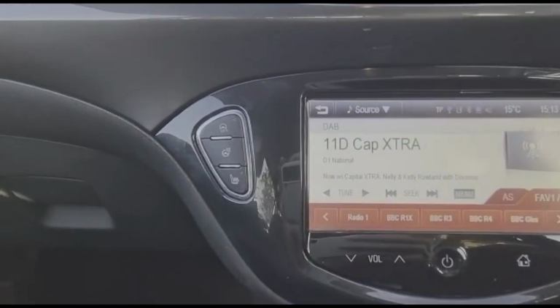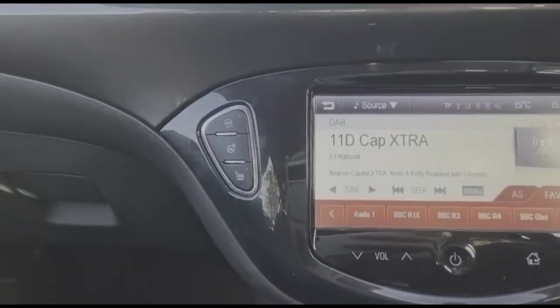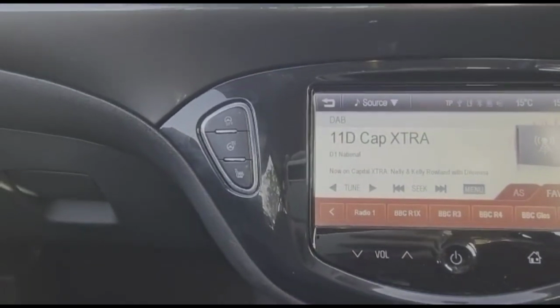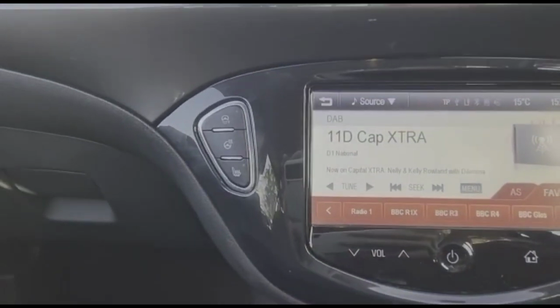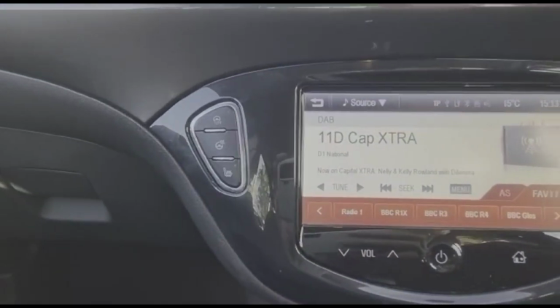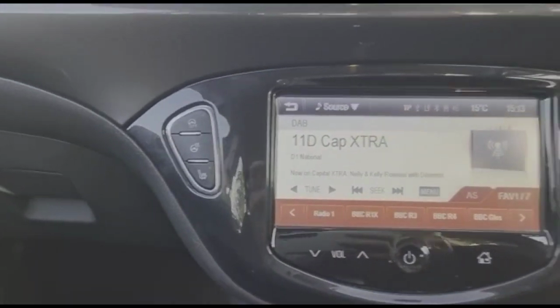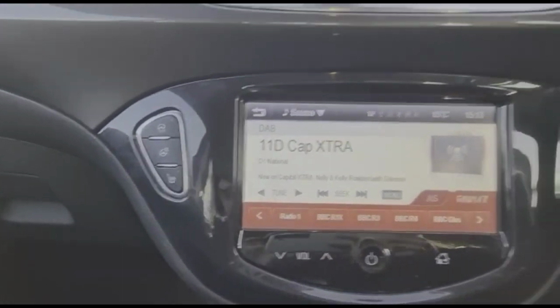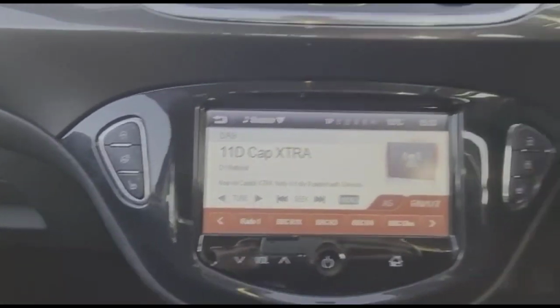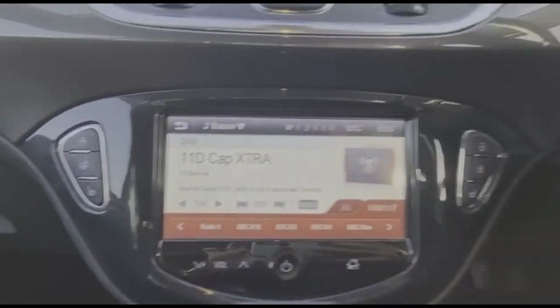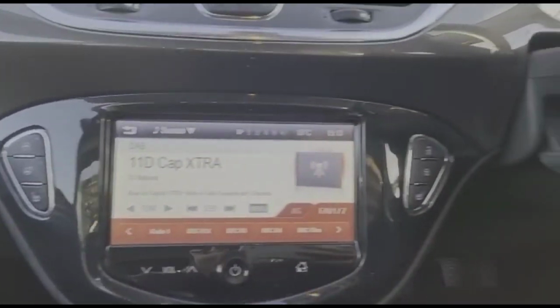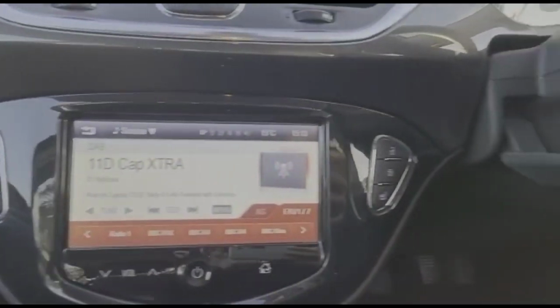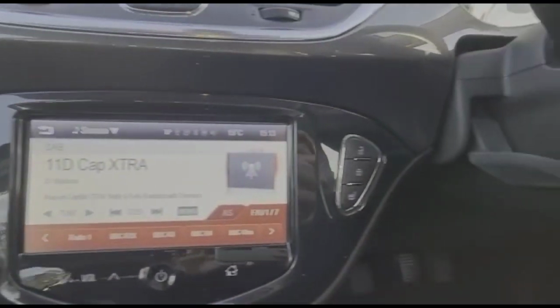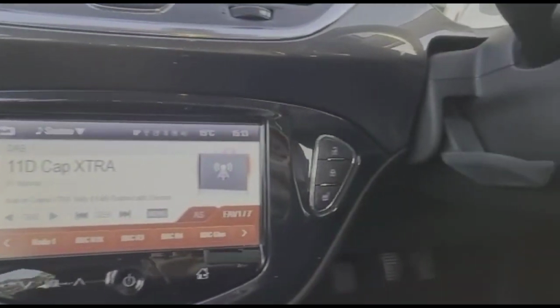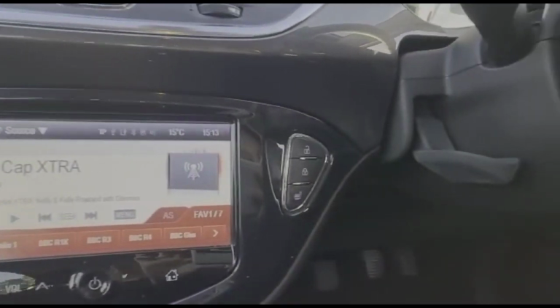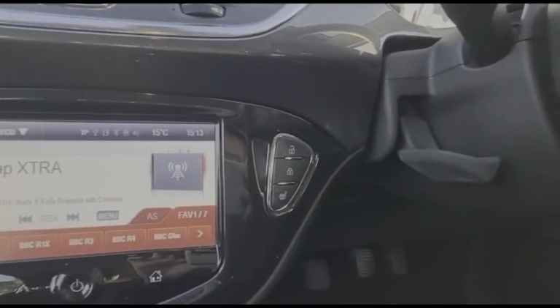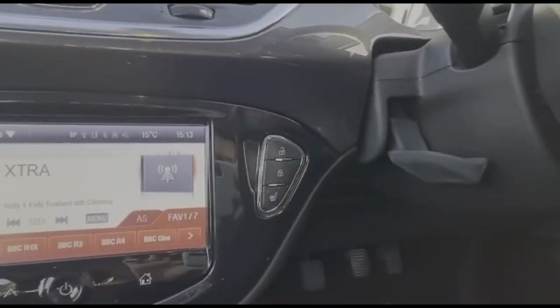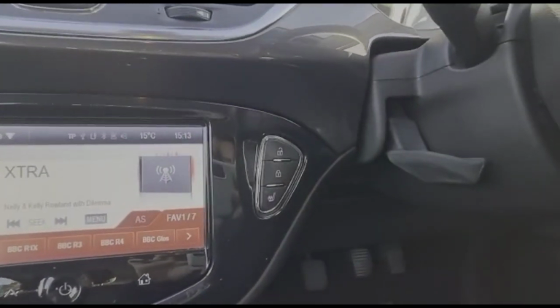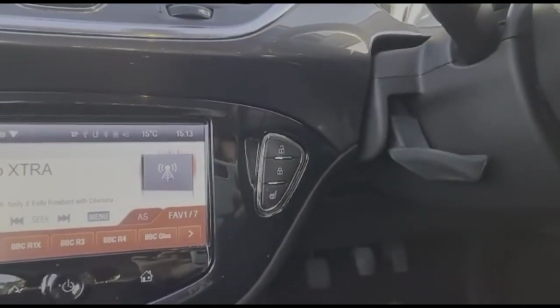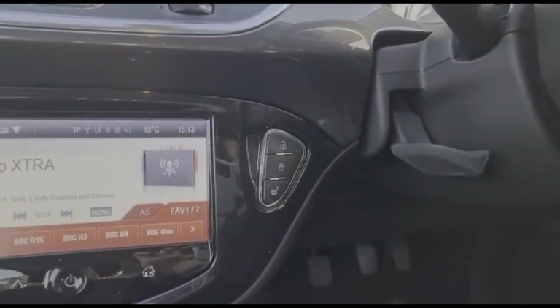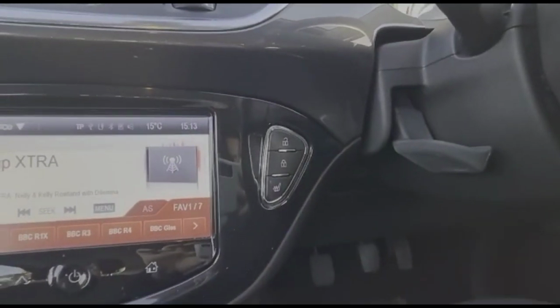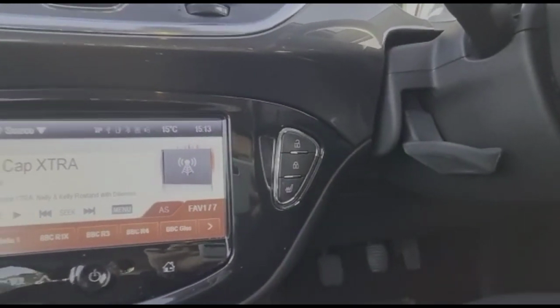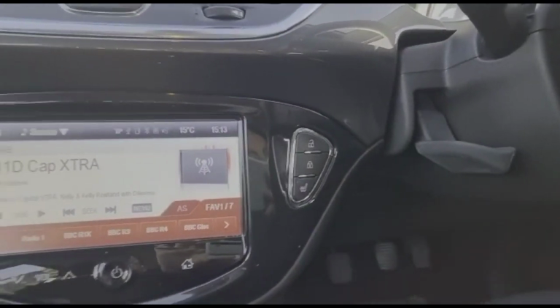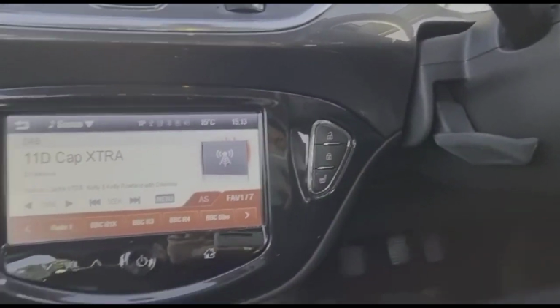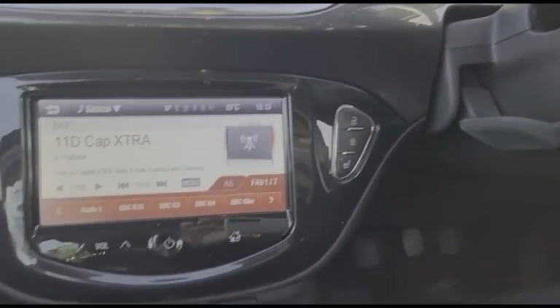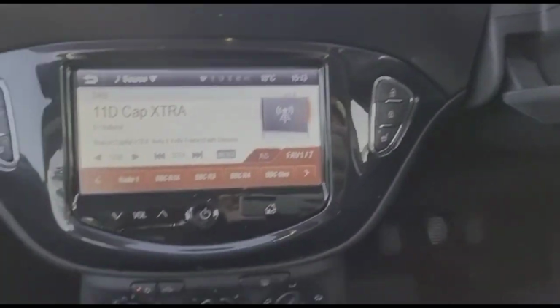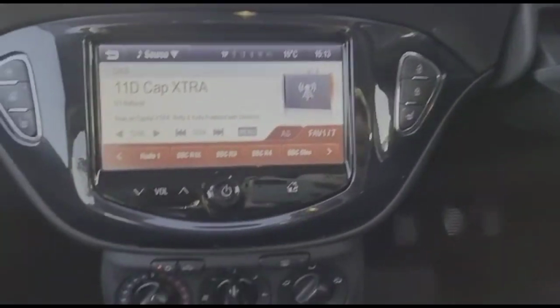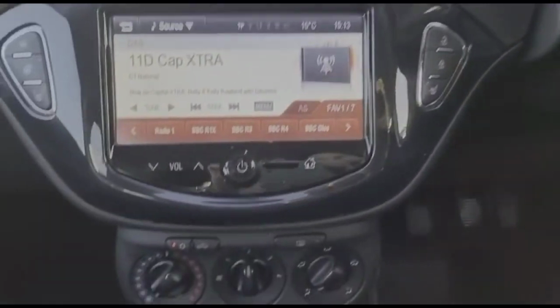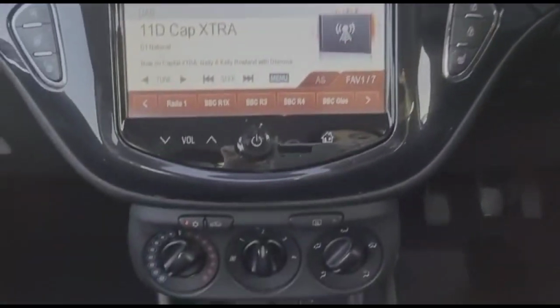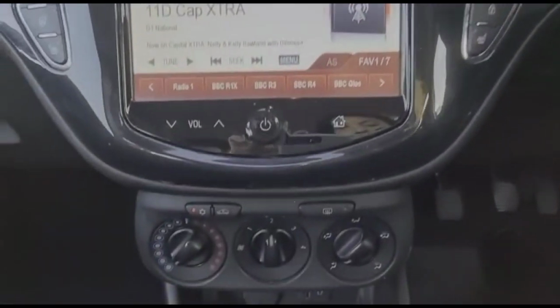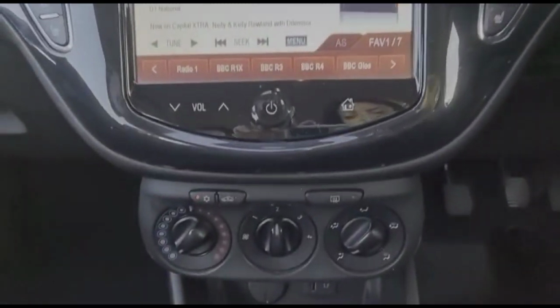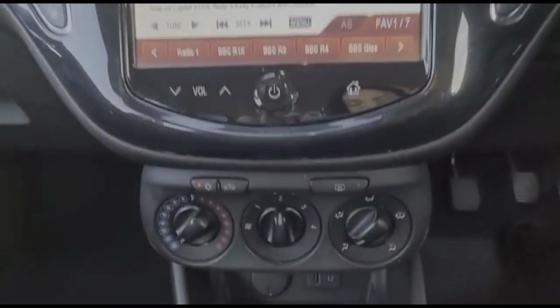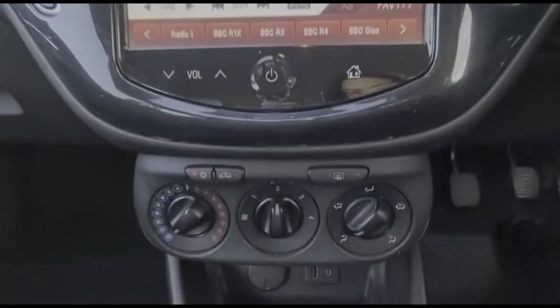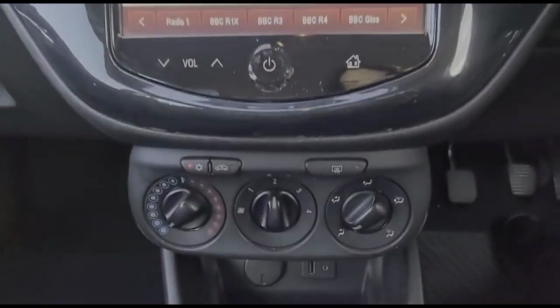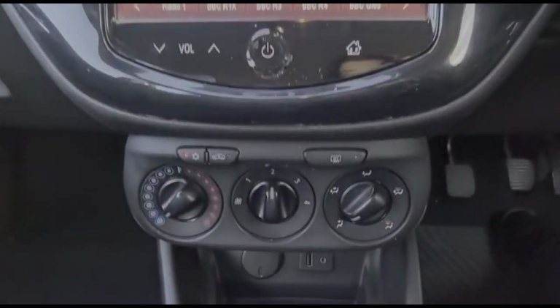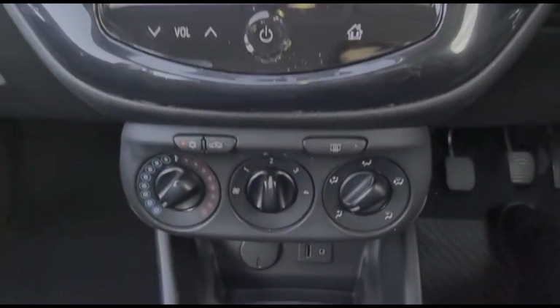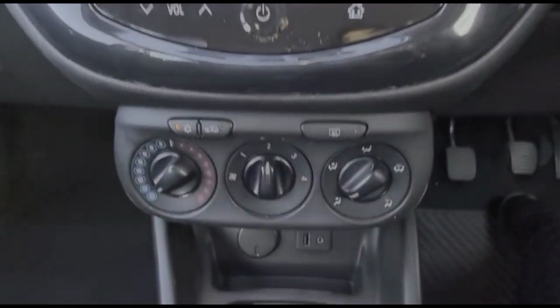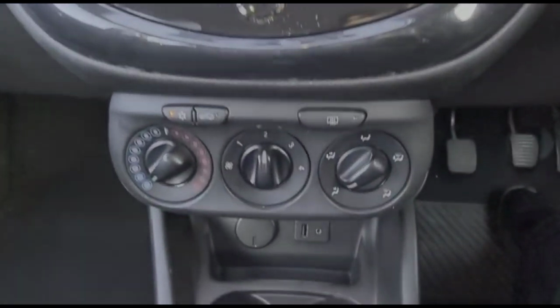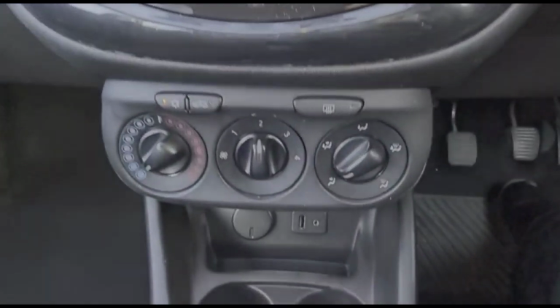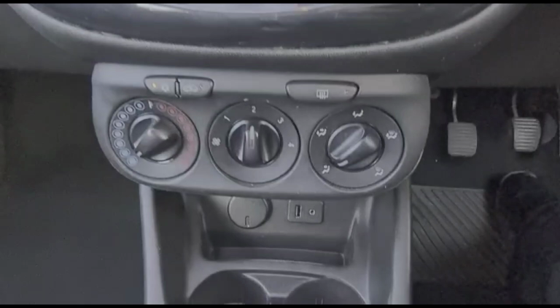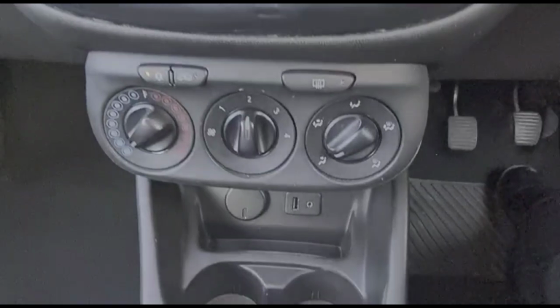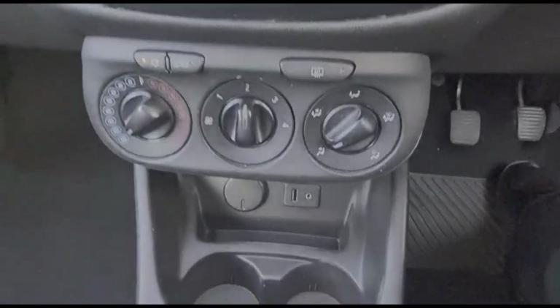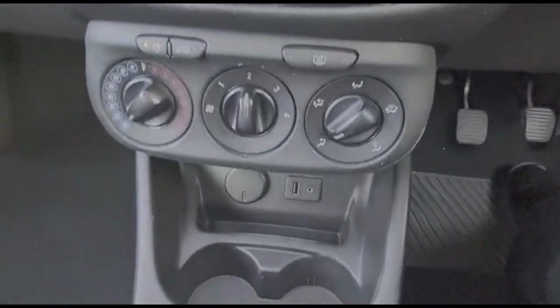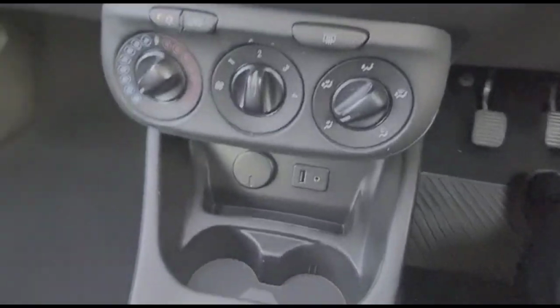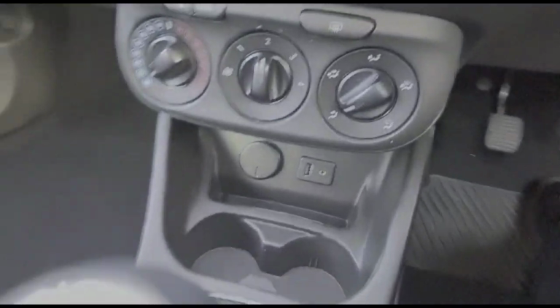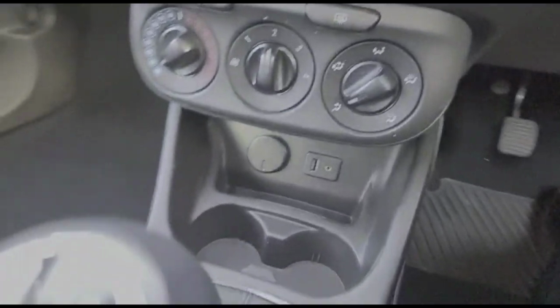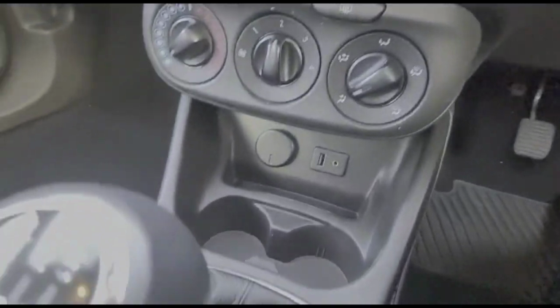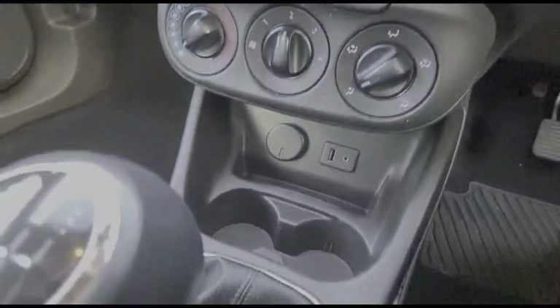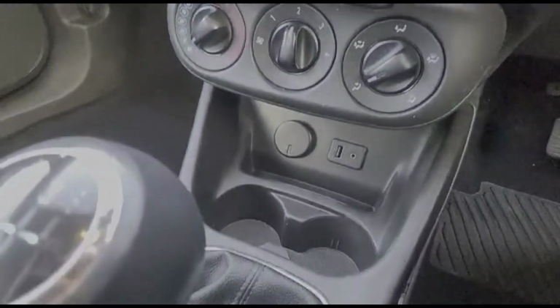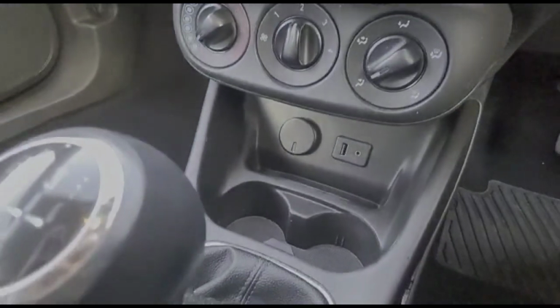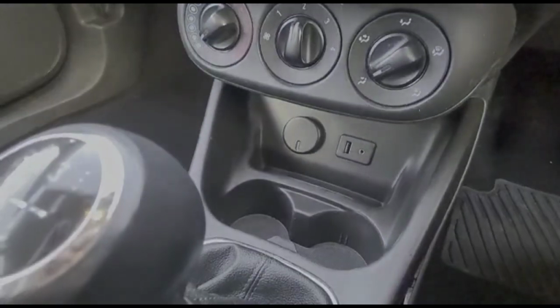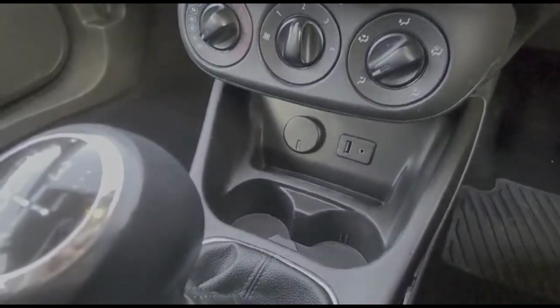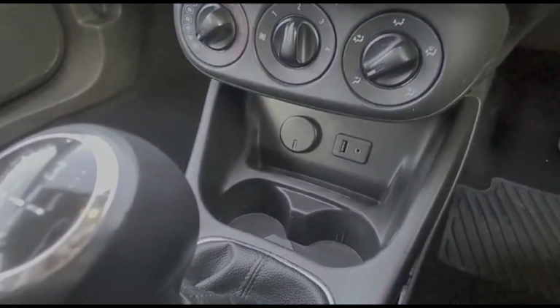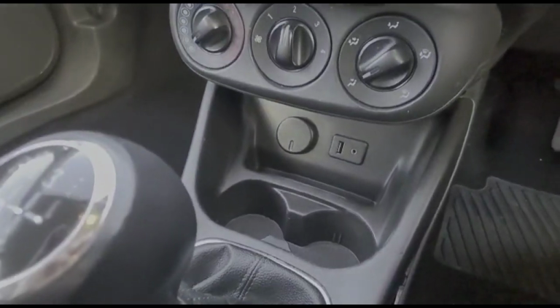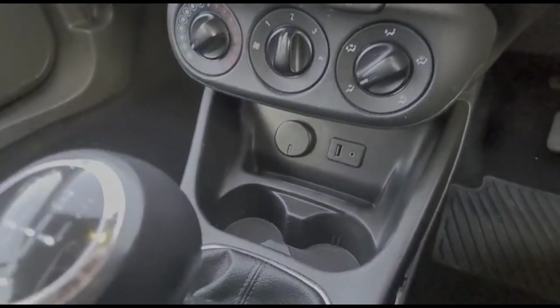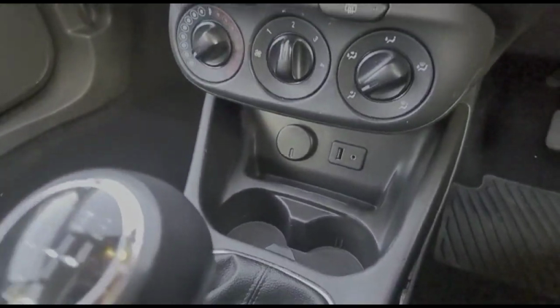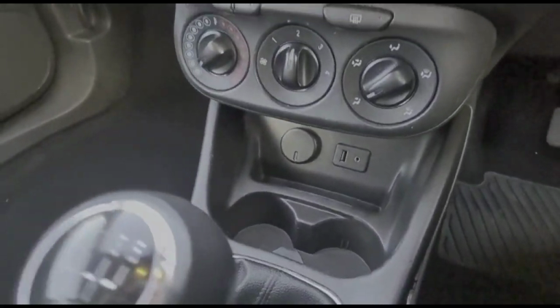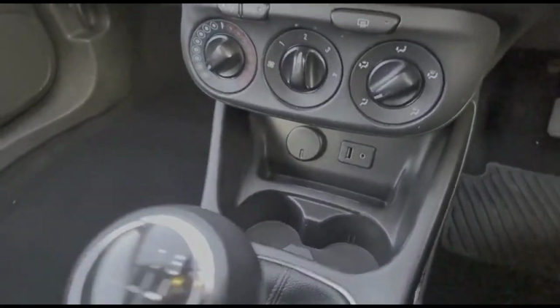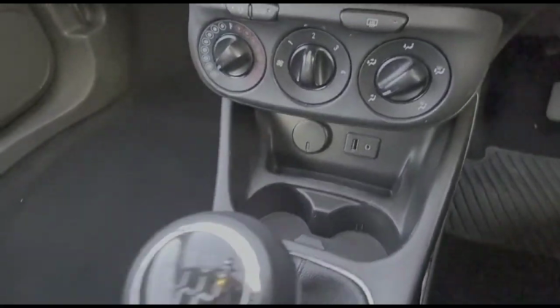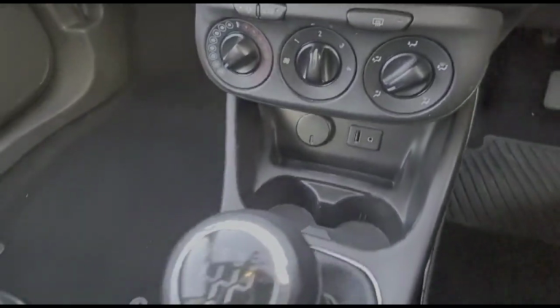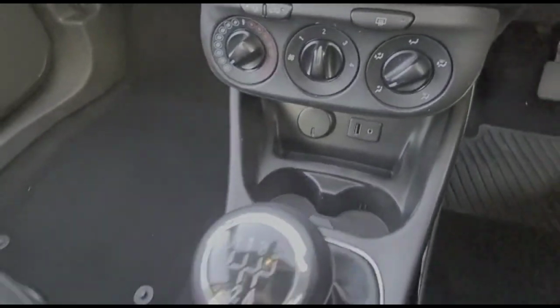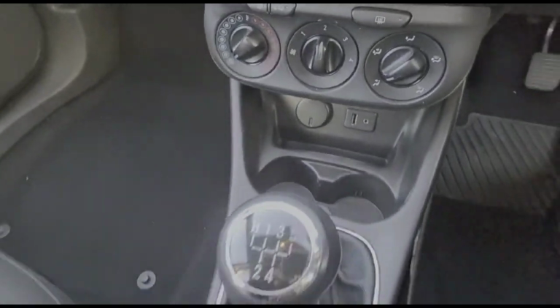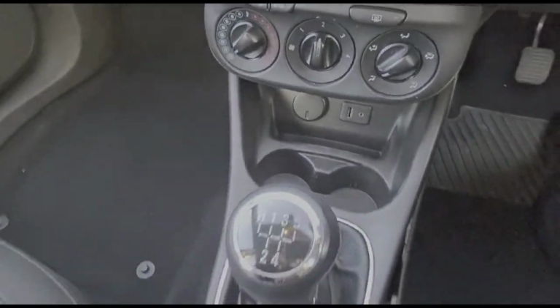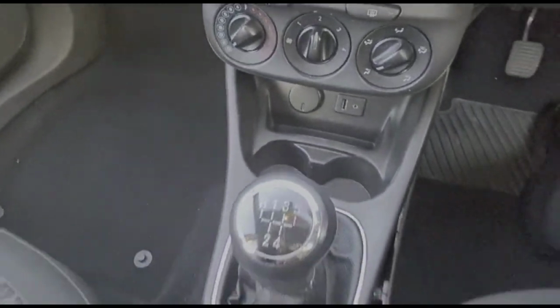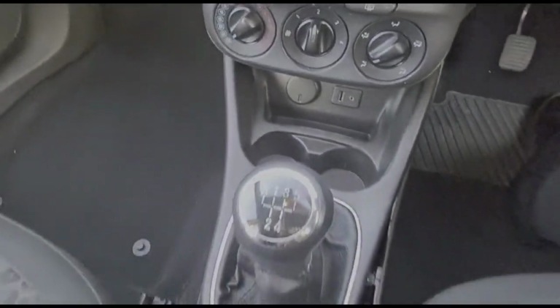Additional comfort features include heated seats and a heated steering wheel, air conditioning with a pollen filter, a USB connection, and a 5-speed gearbox.